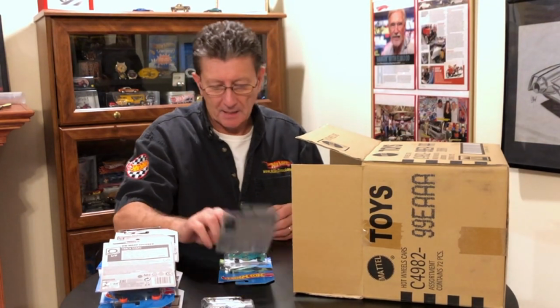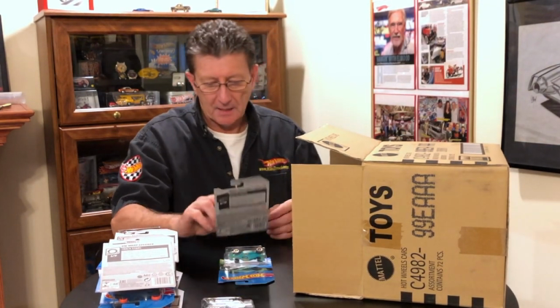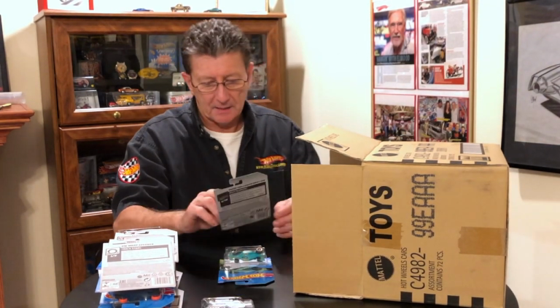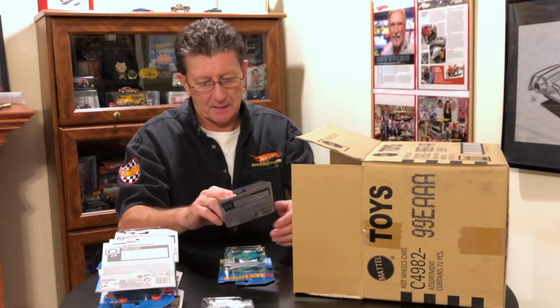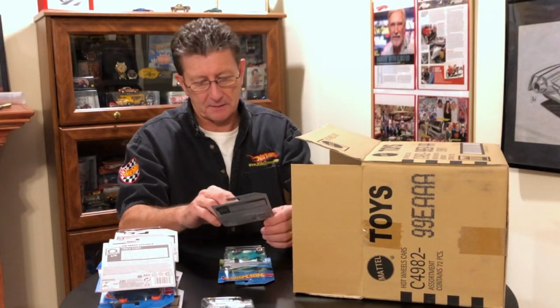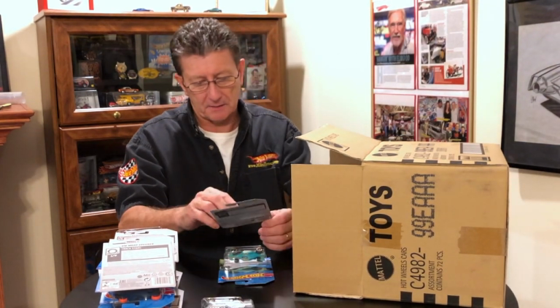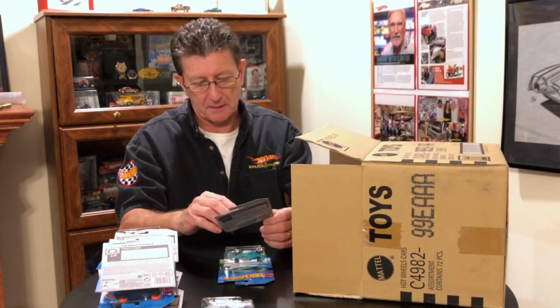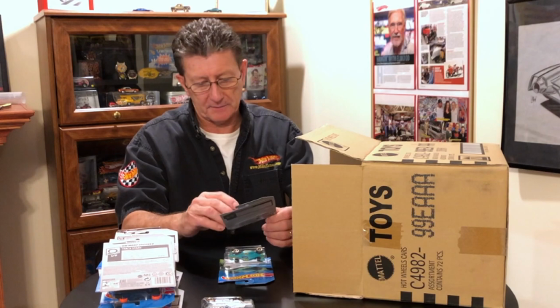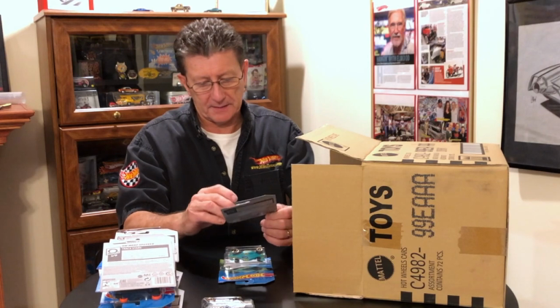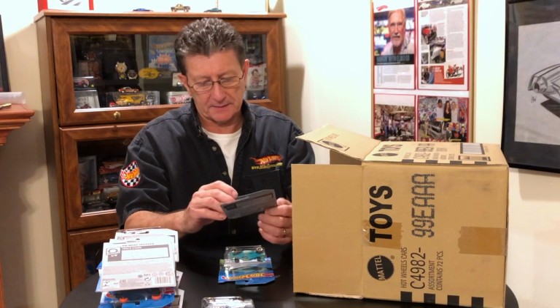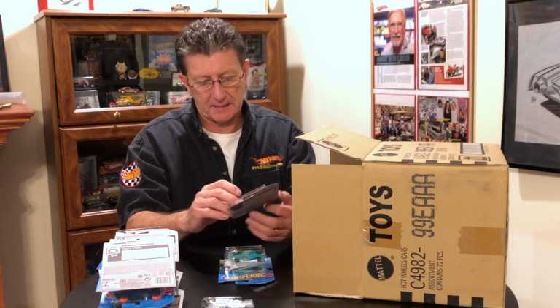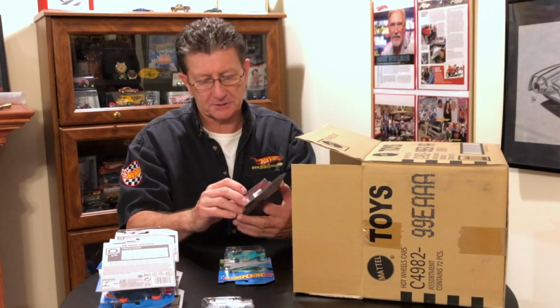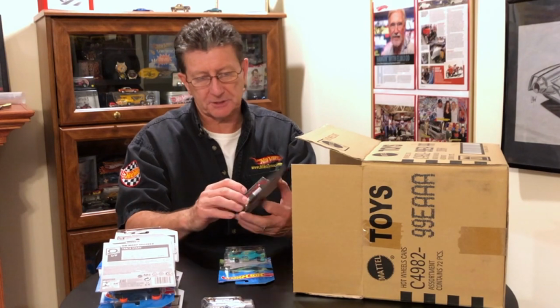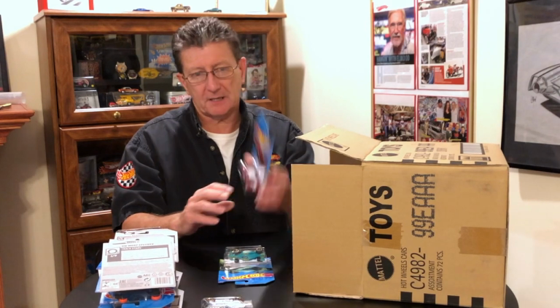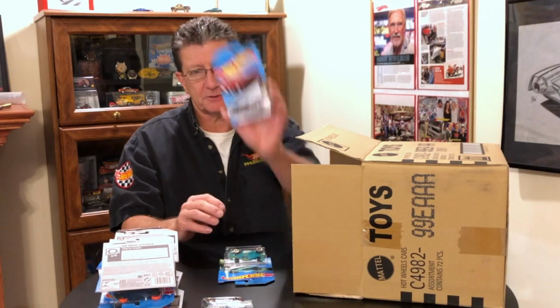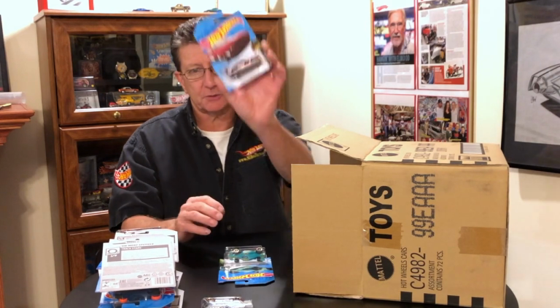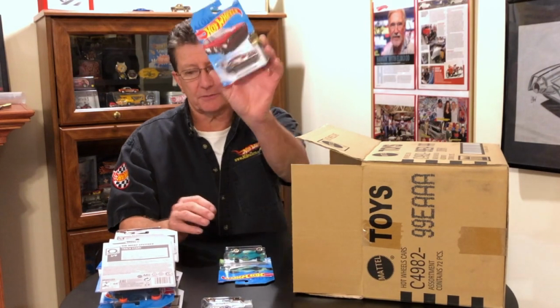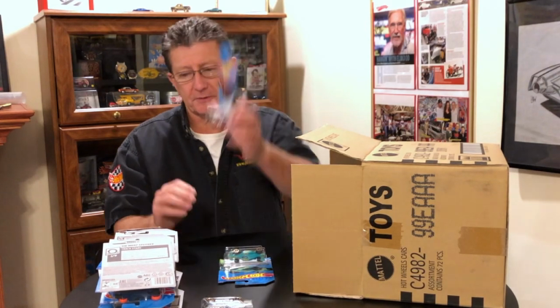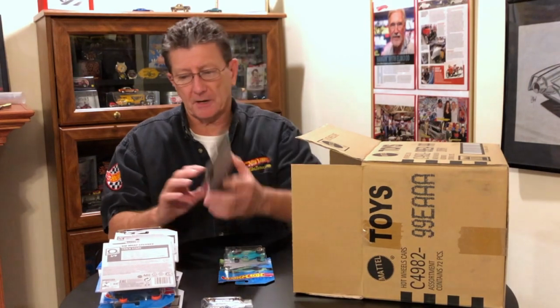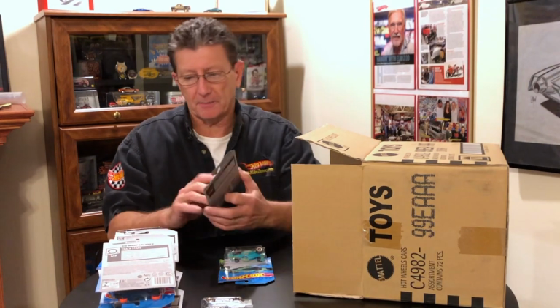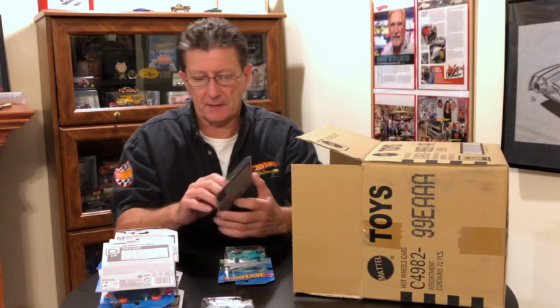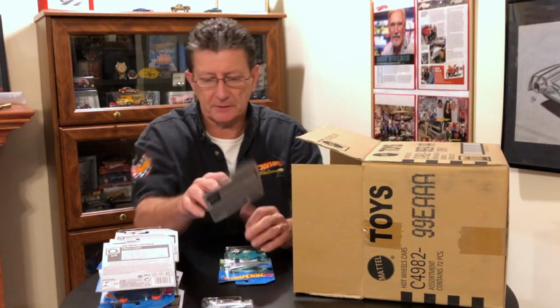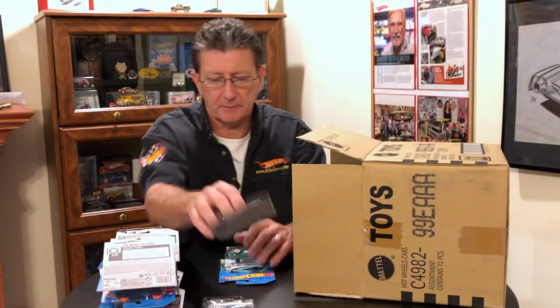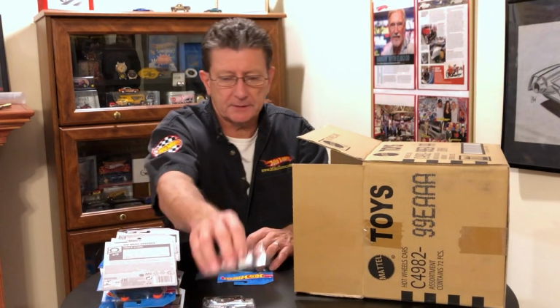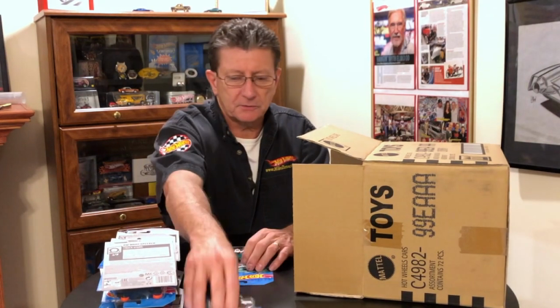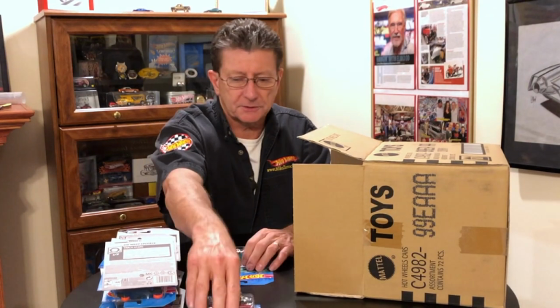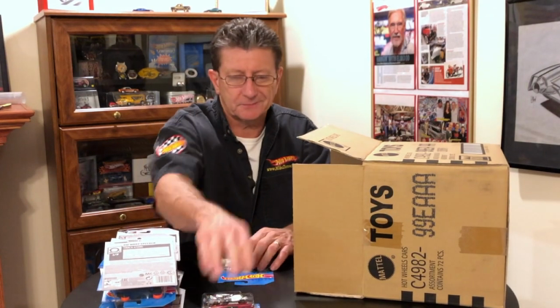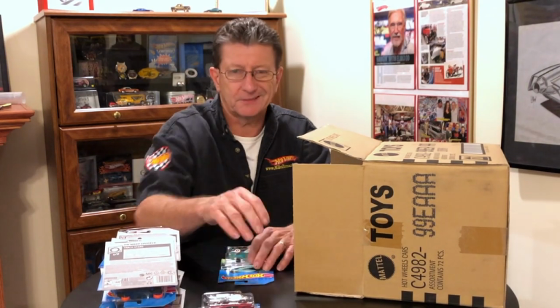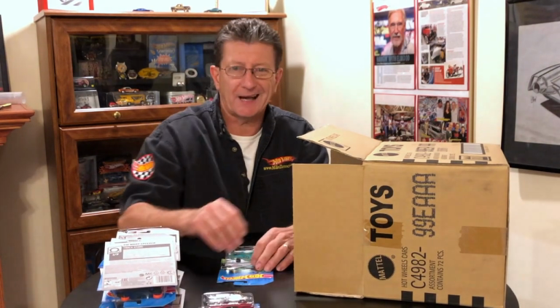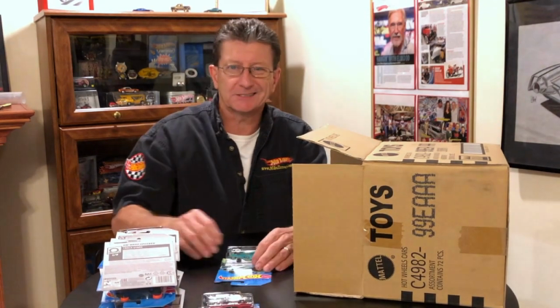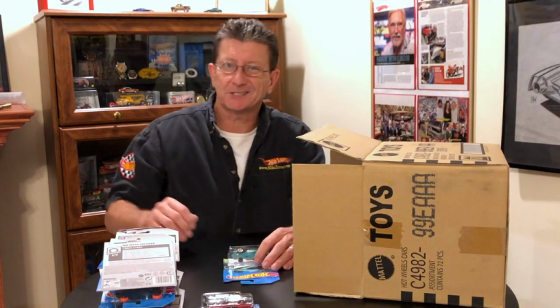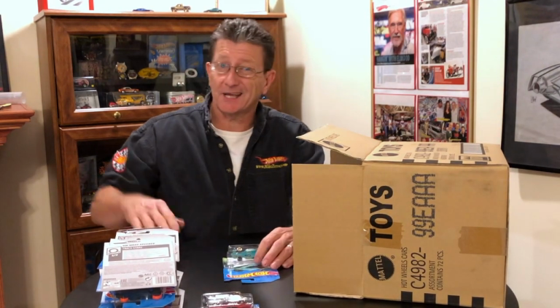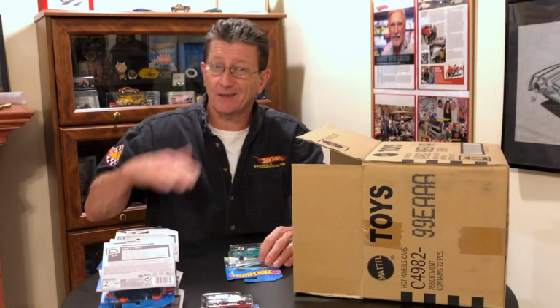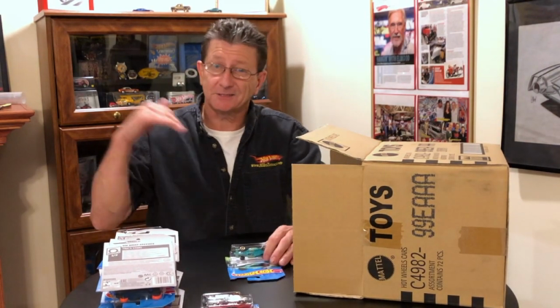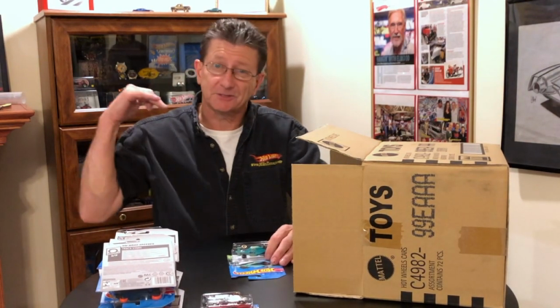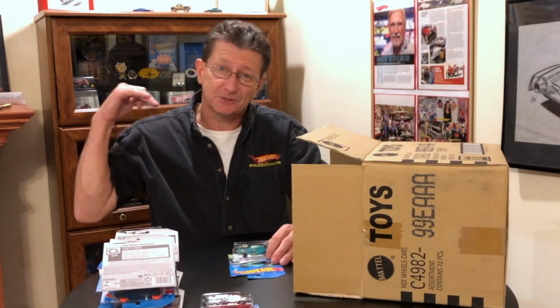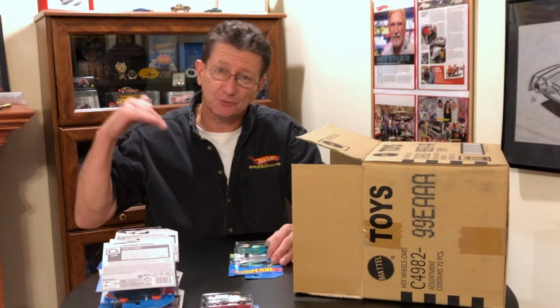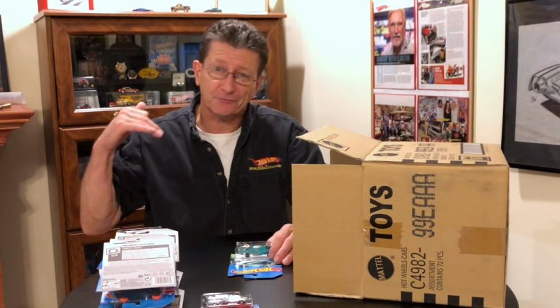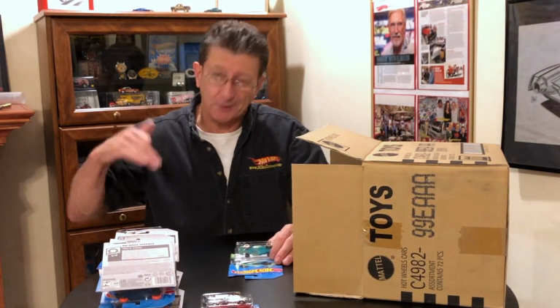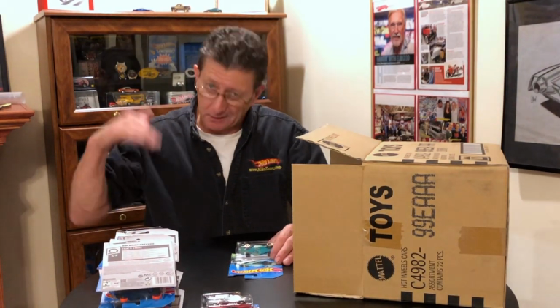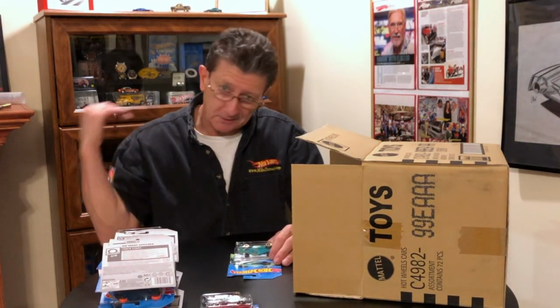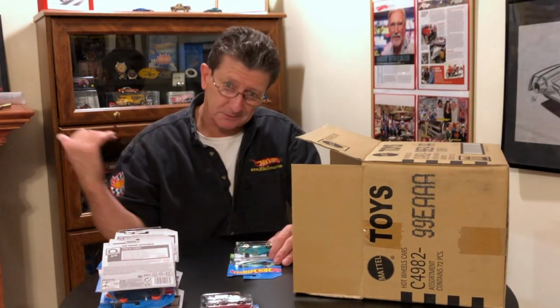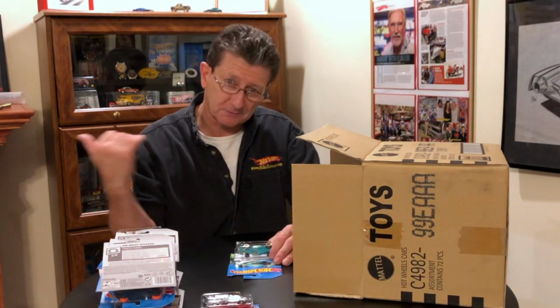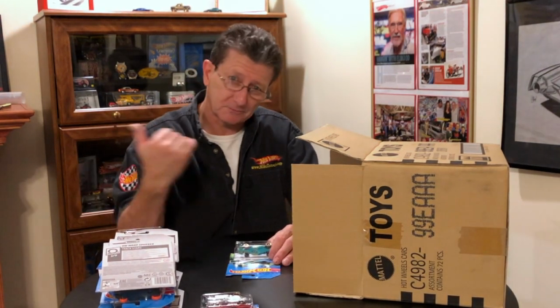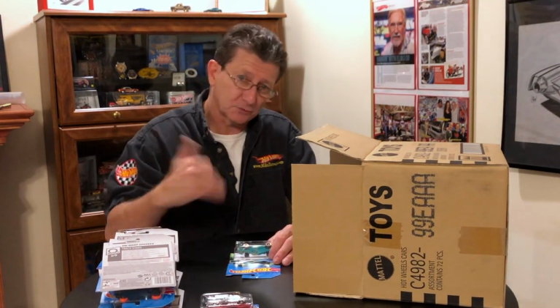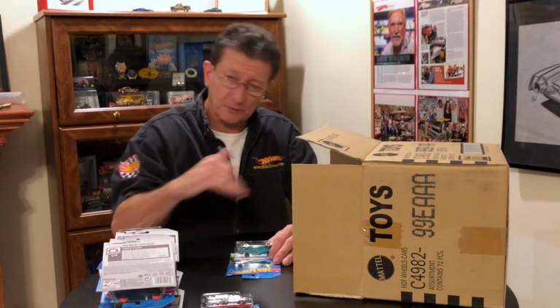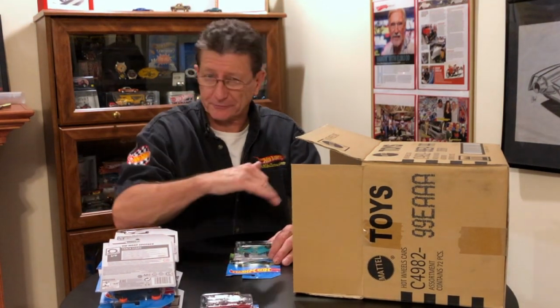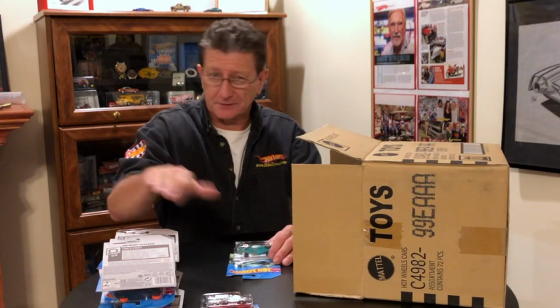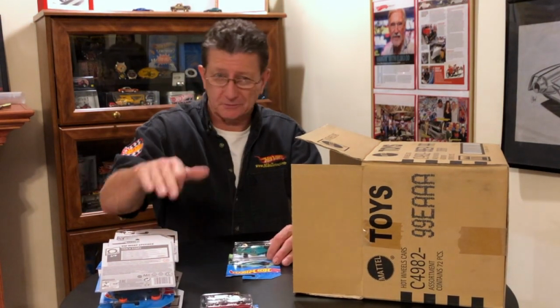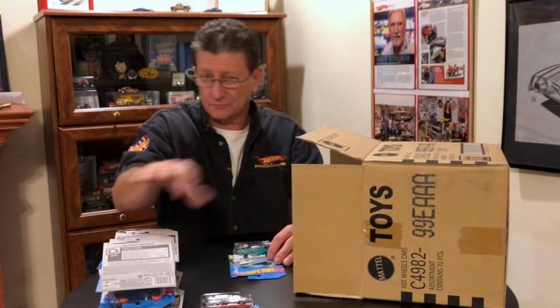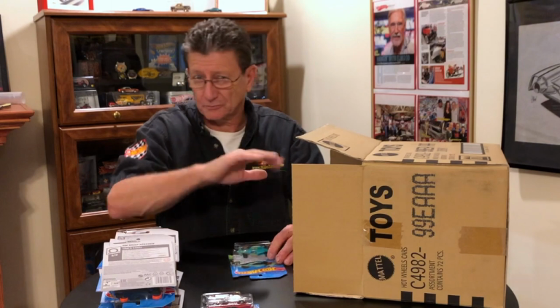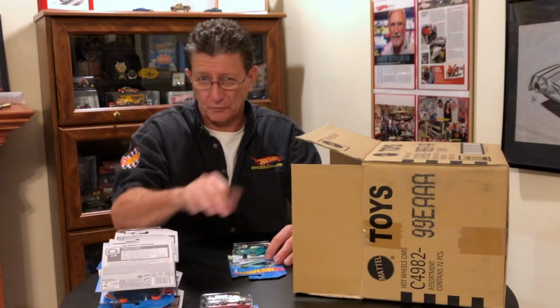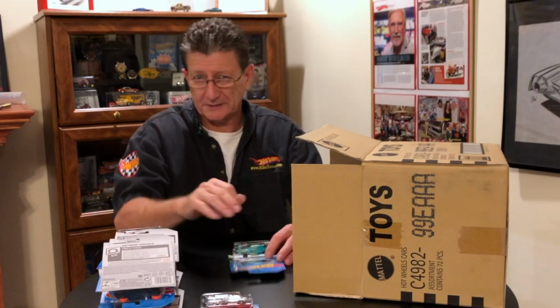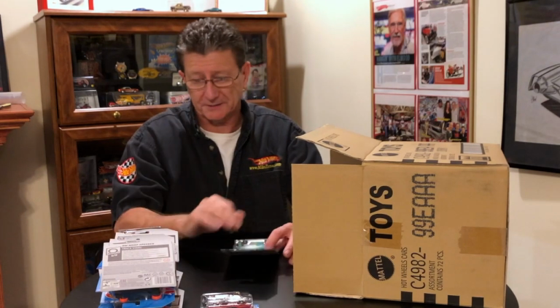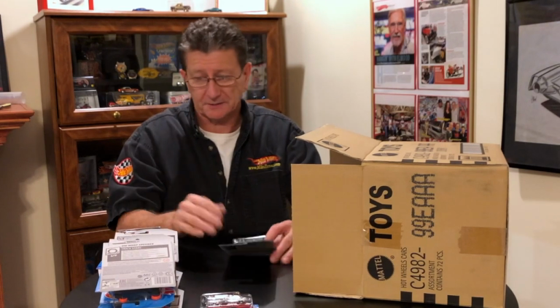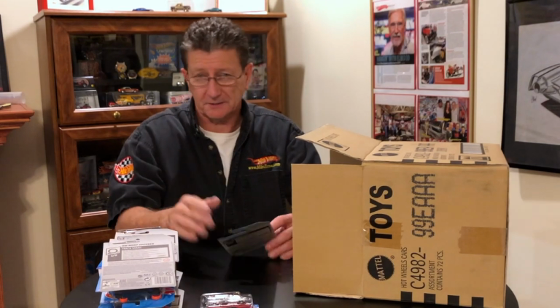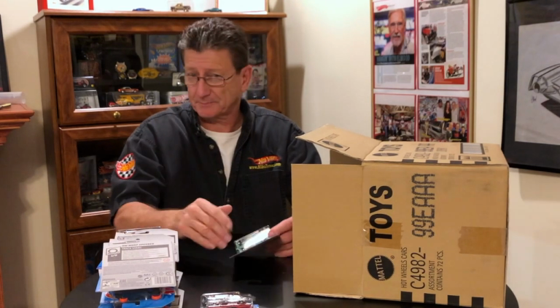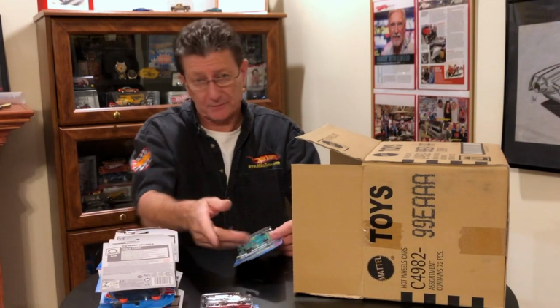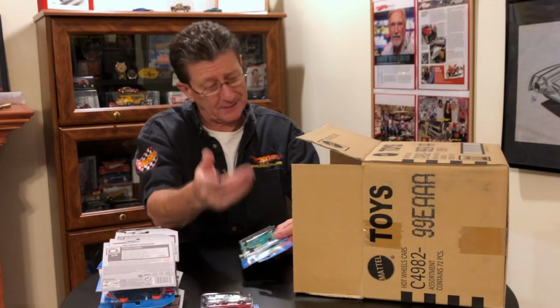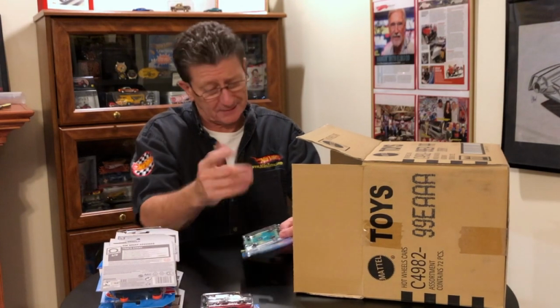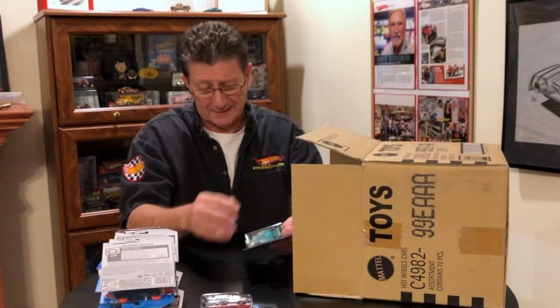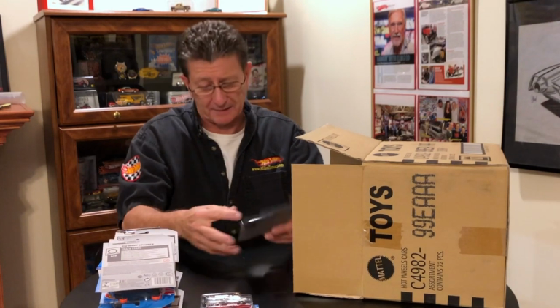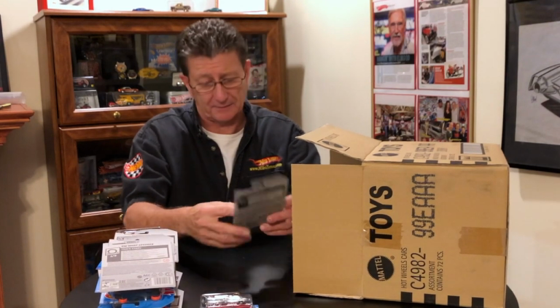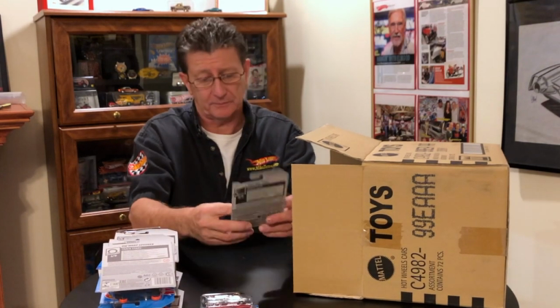Another of that Dodge Challenger Drift Car. Man, we're going to be doing some Dodge Challenger Drift Car drifting races because we've got a lot of them.